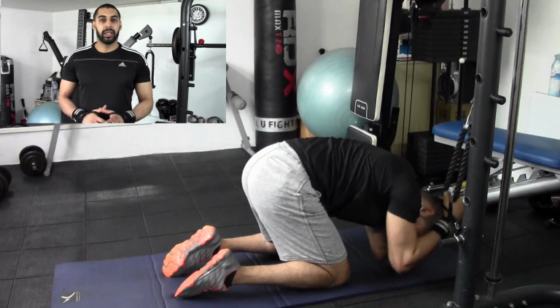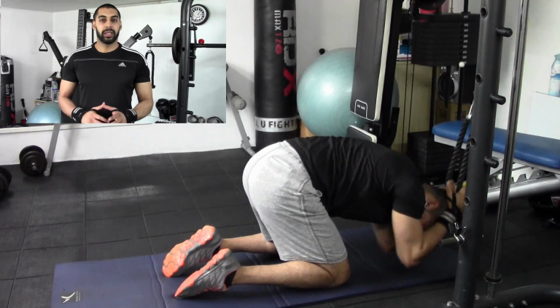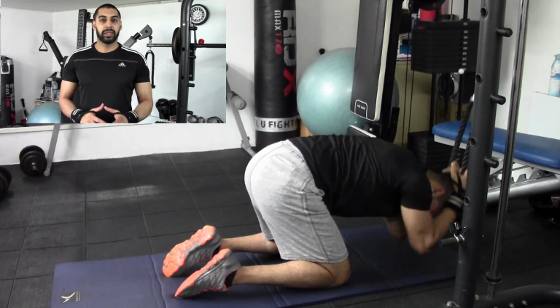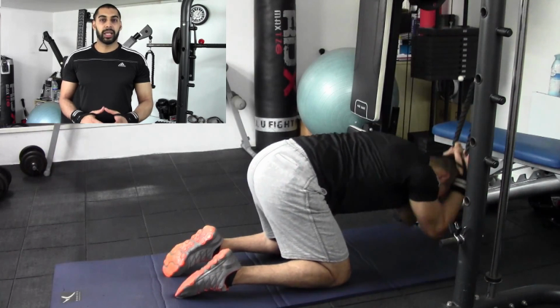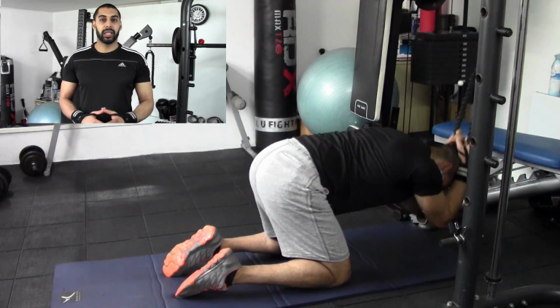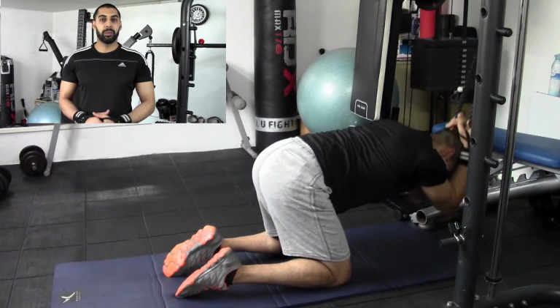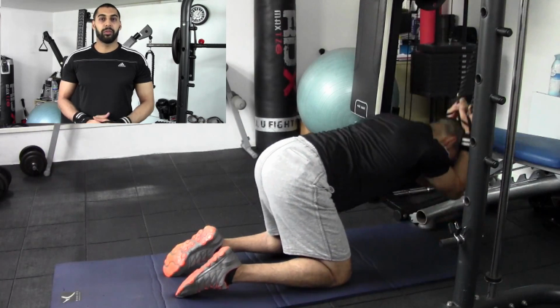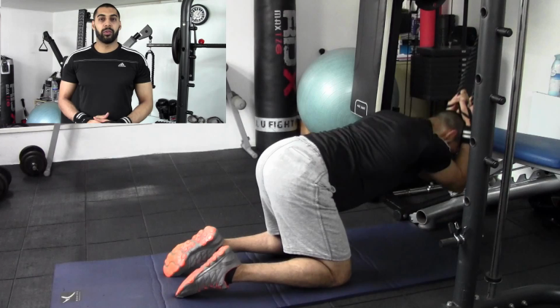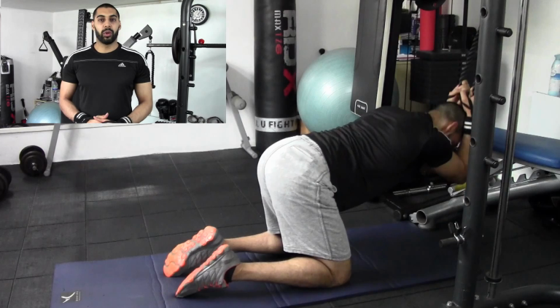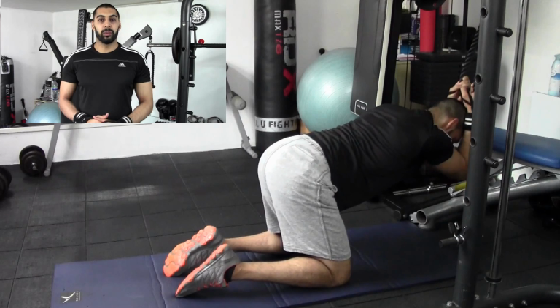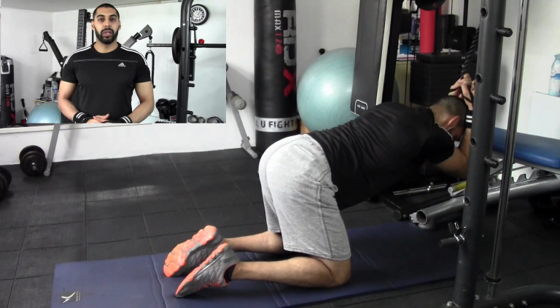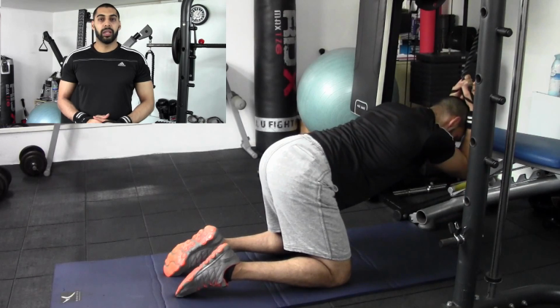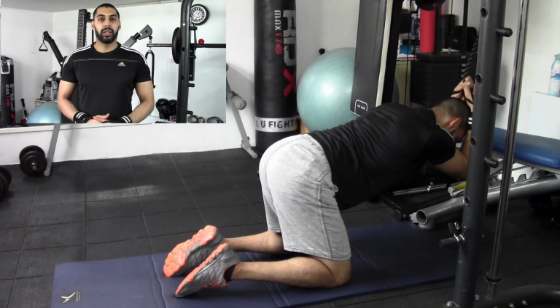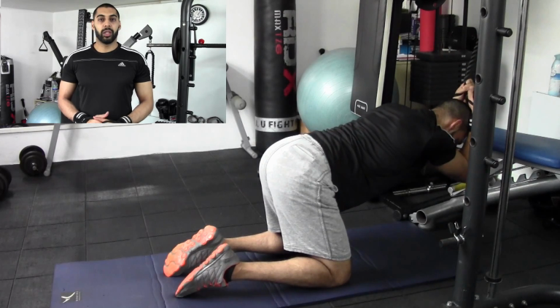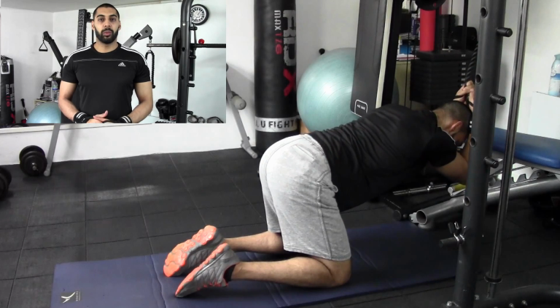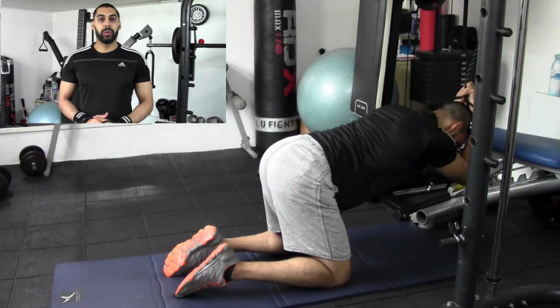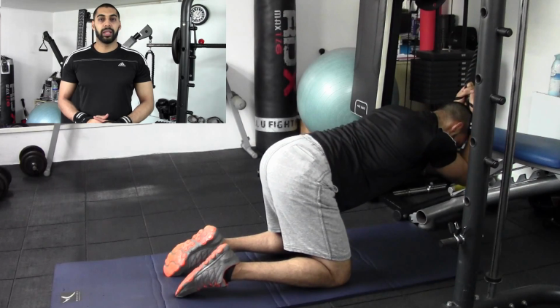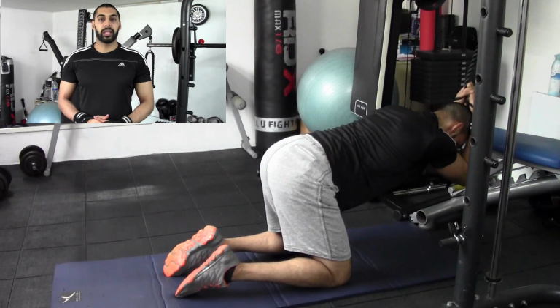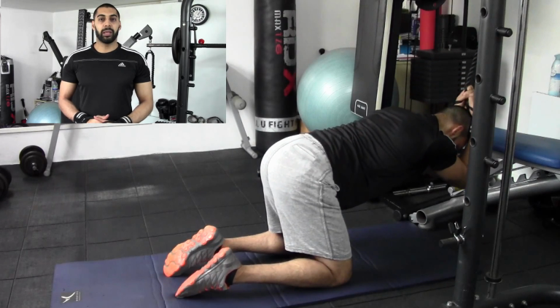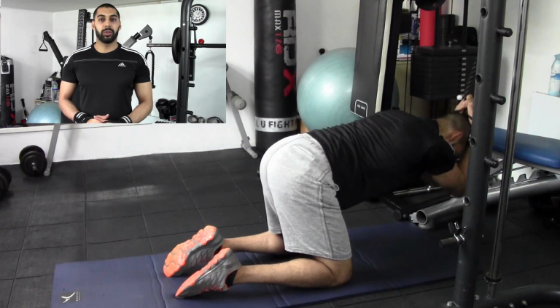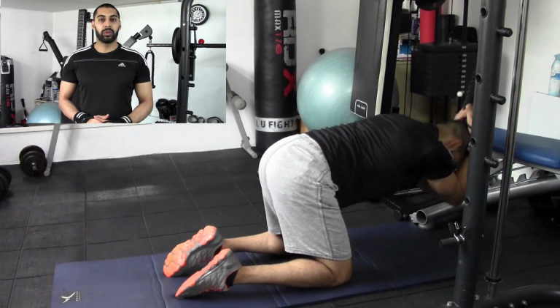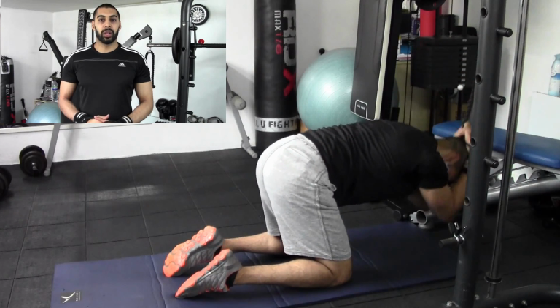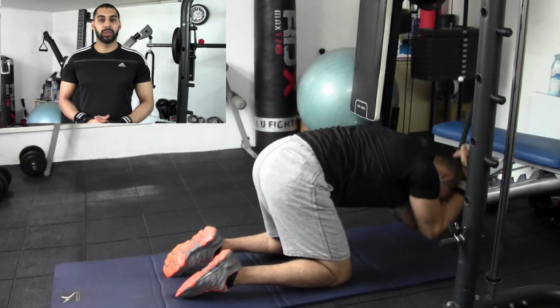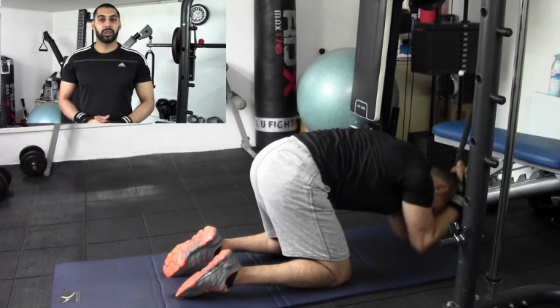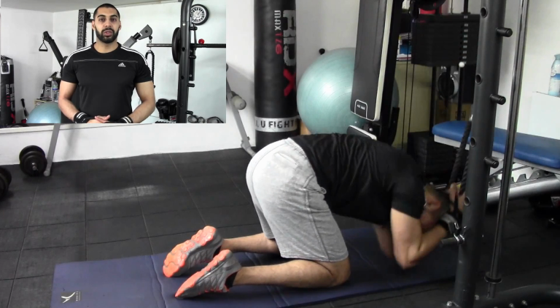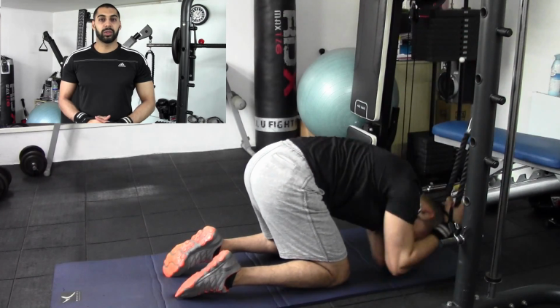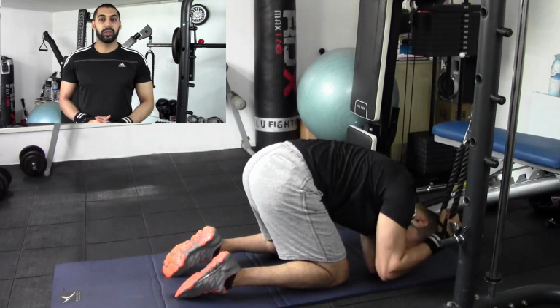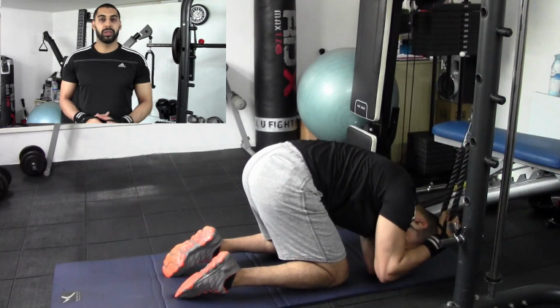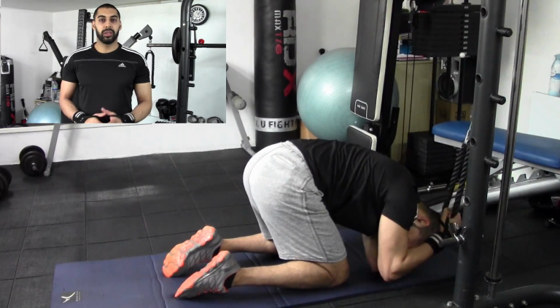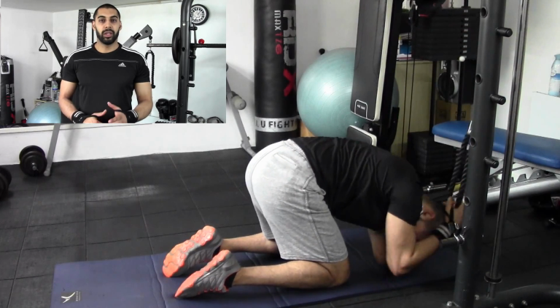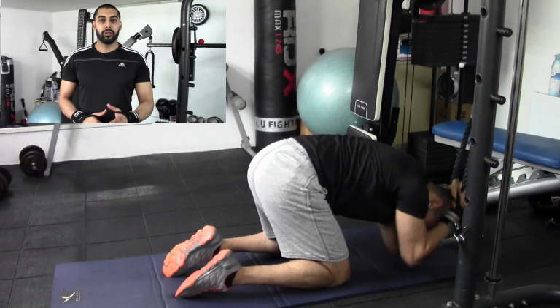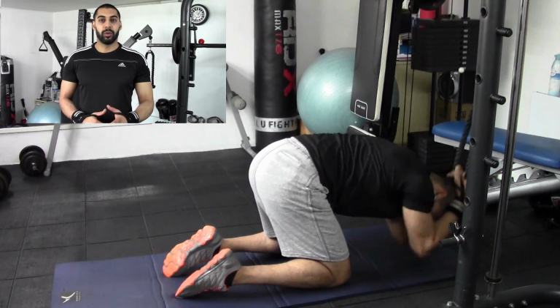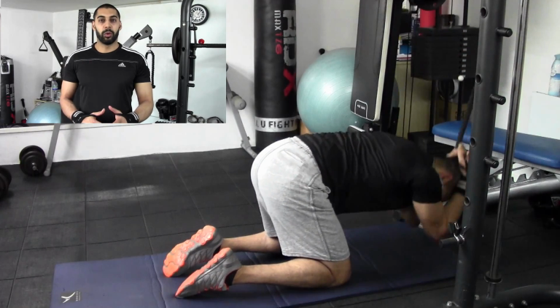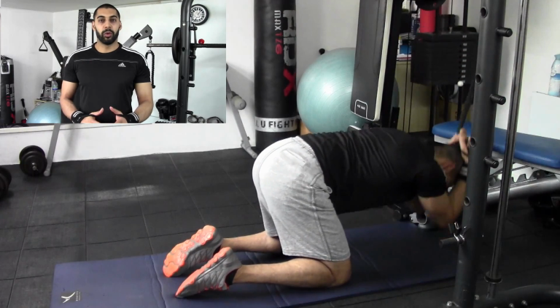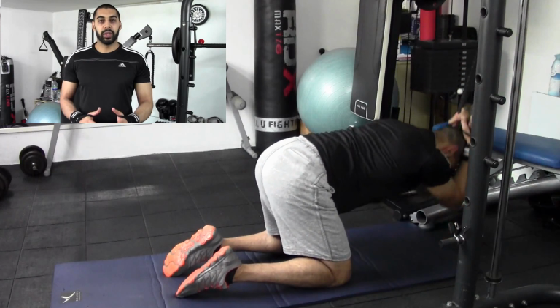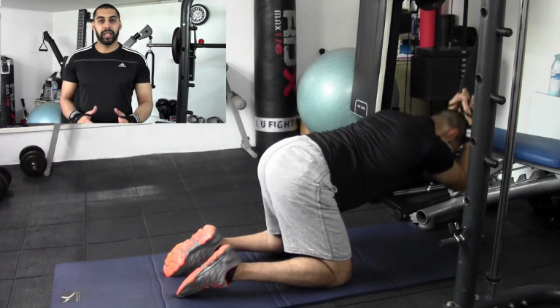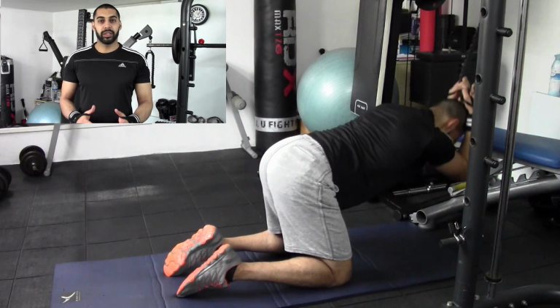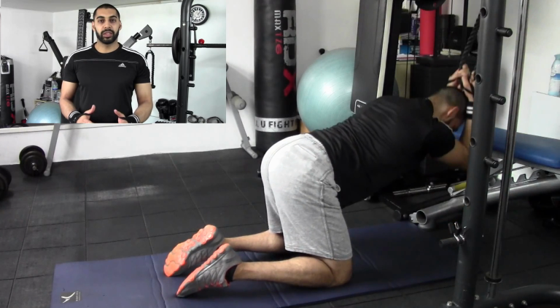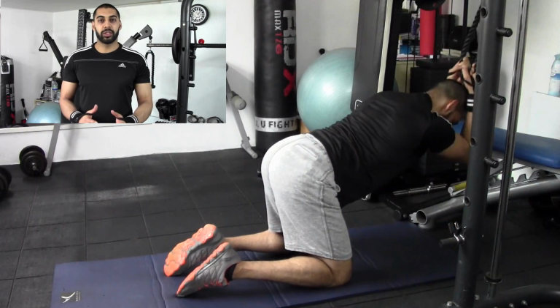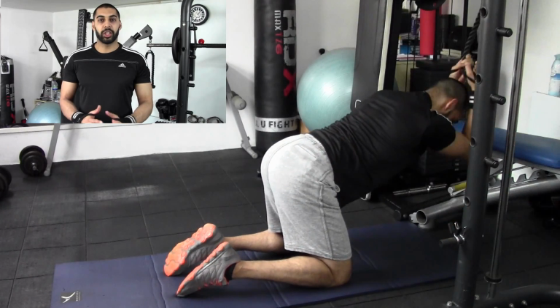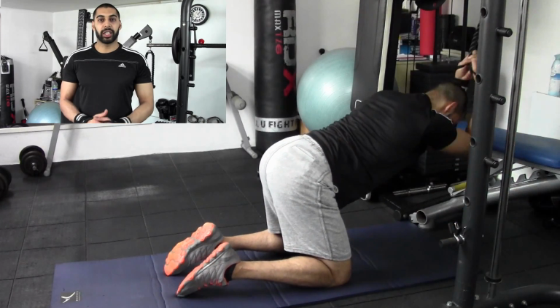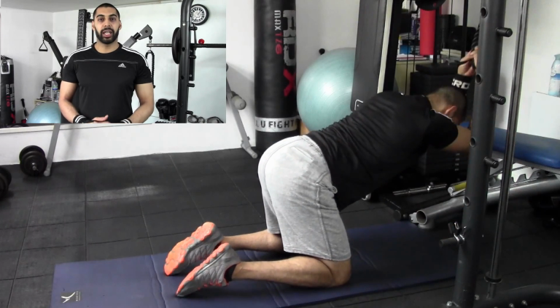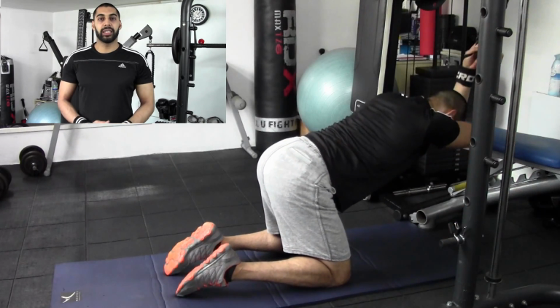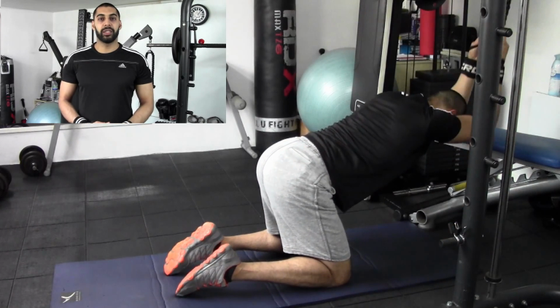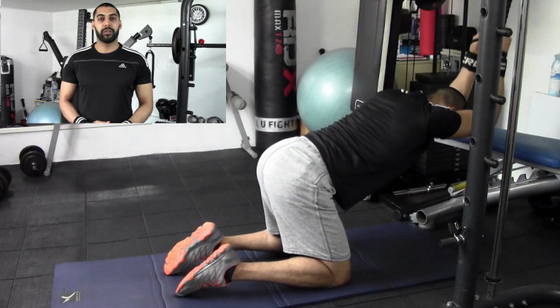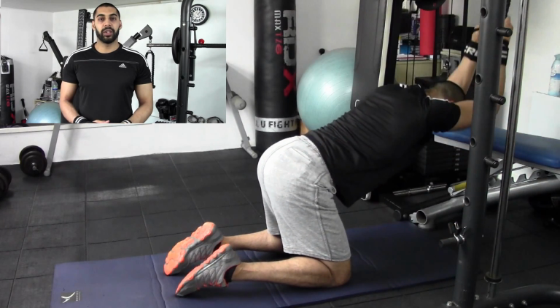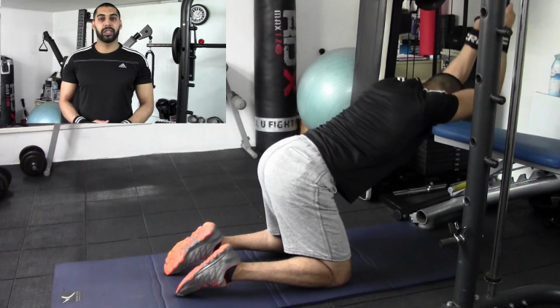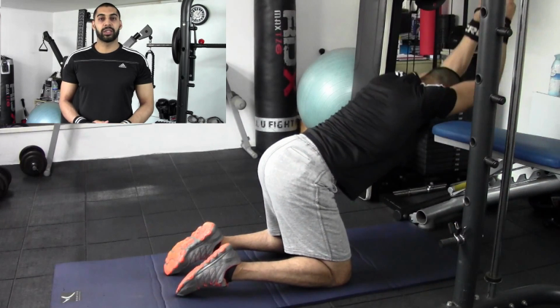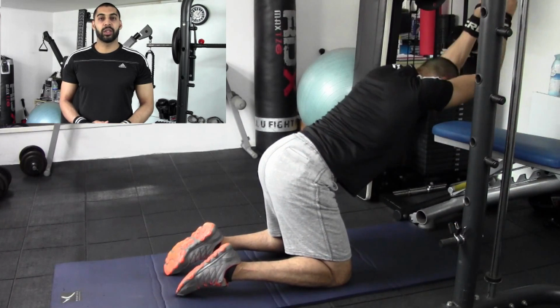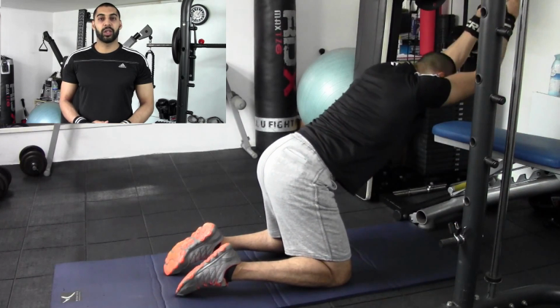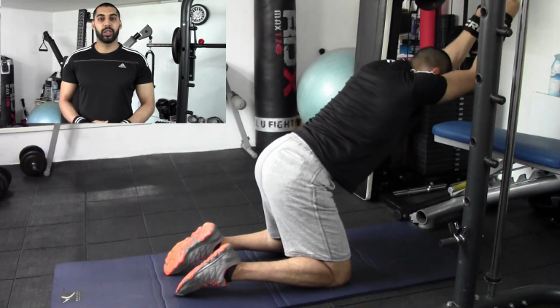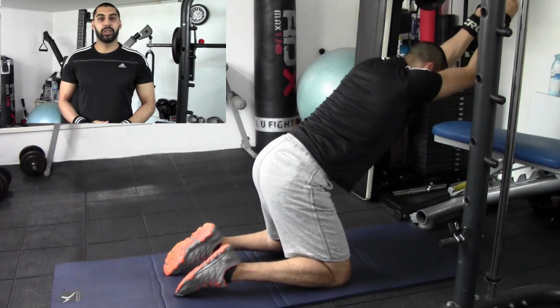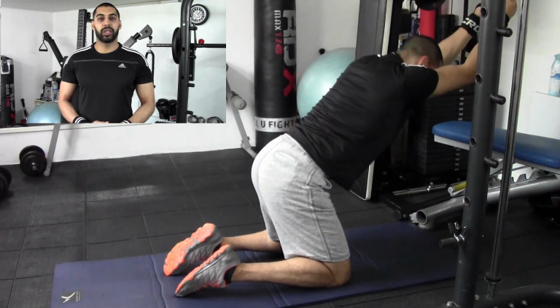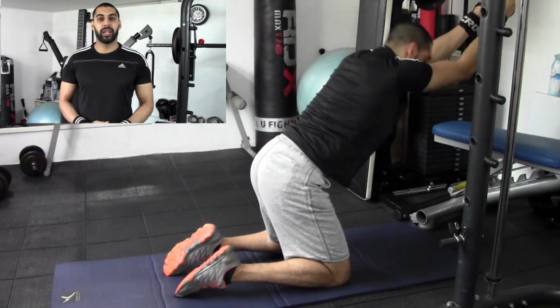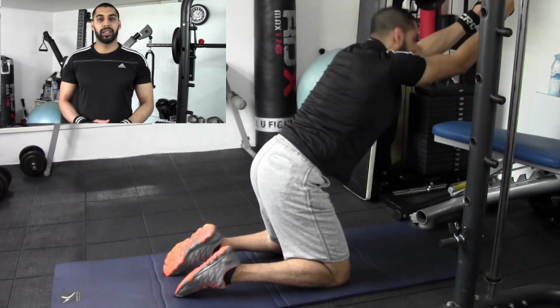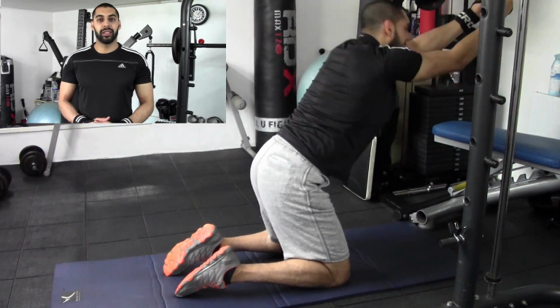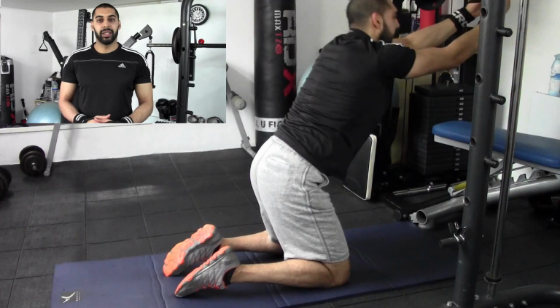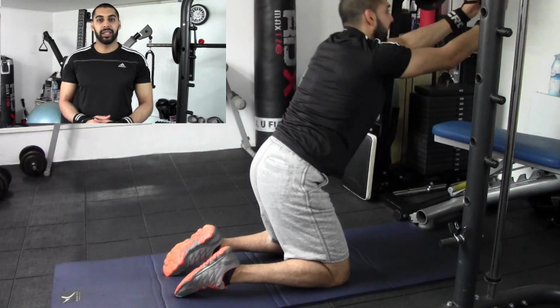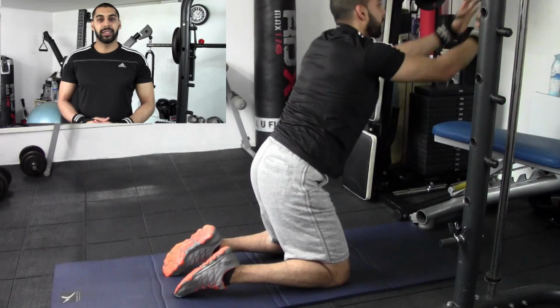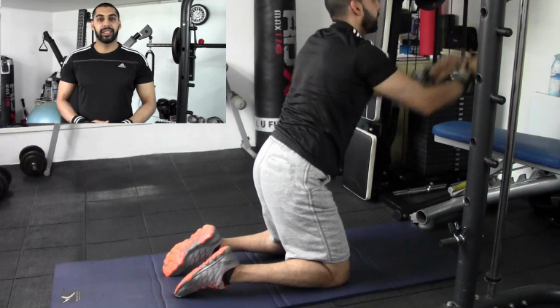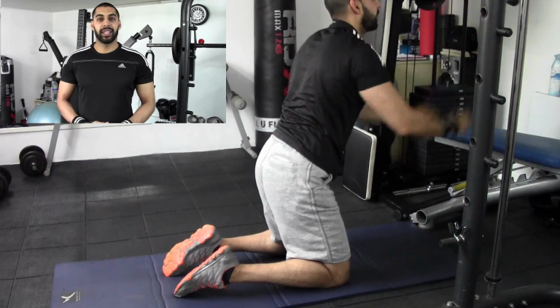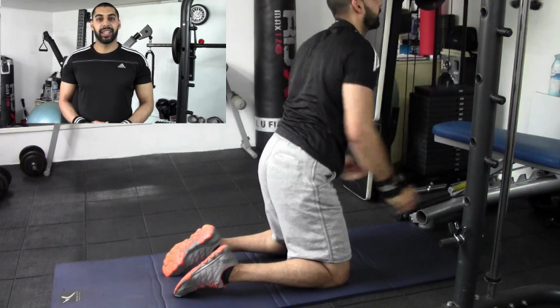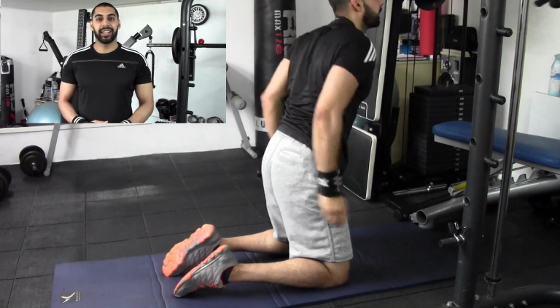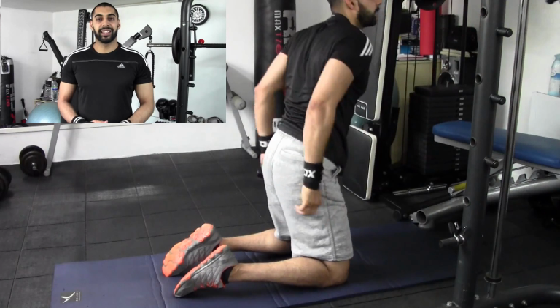This is how you perform the oblique cable crunch. Thank you very much. For more videos, check out hazyfitness.com. Take care.